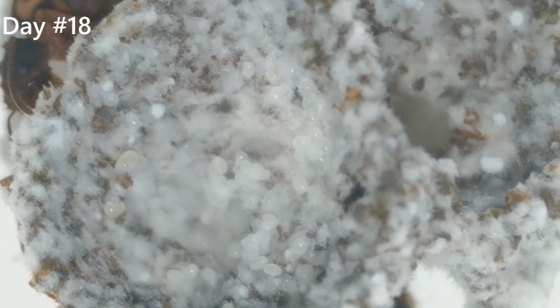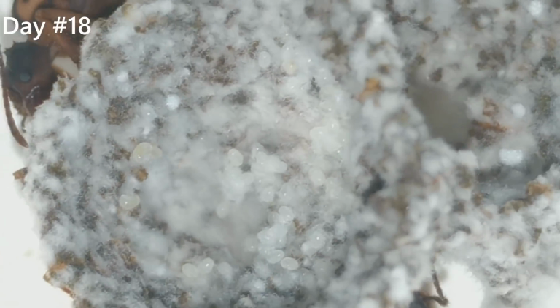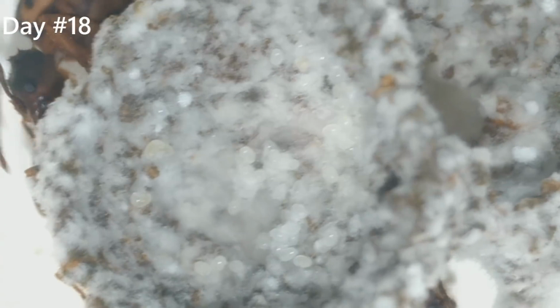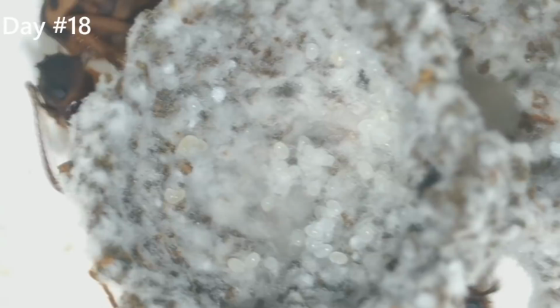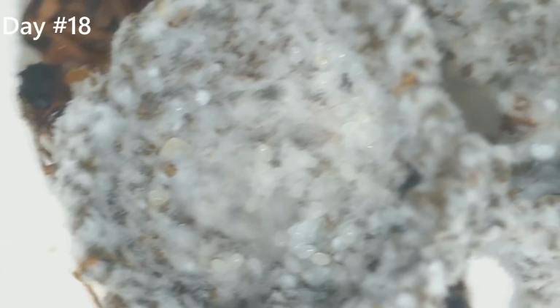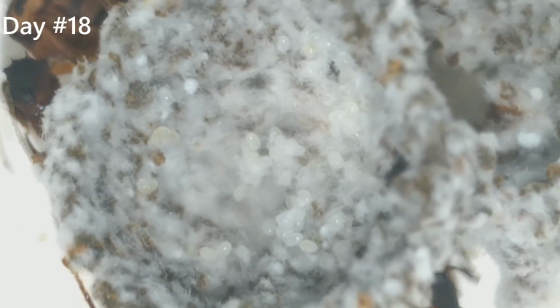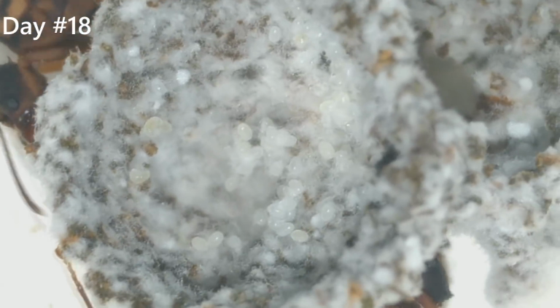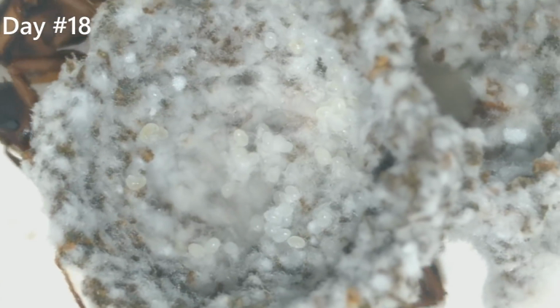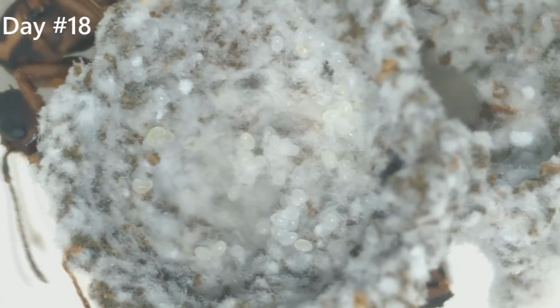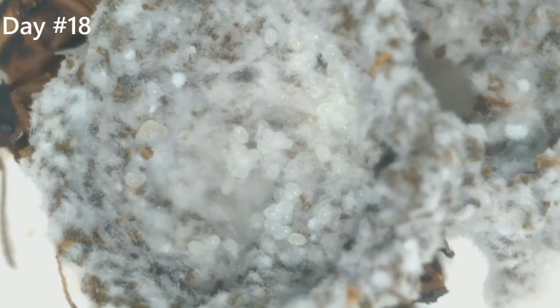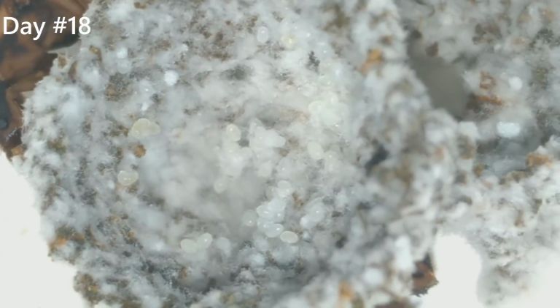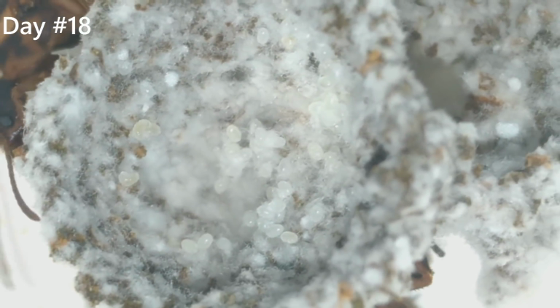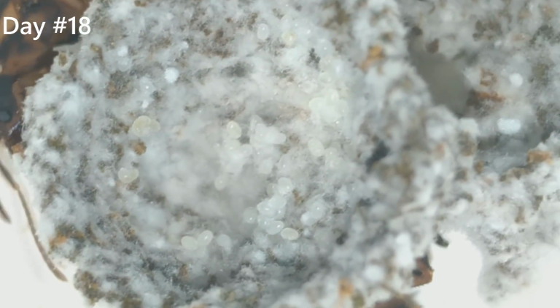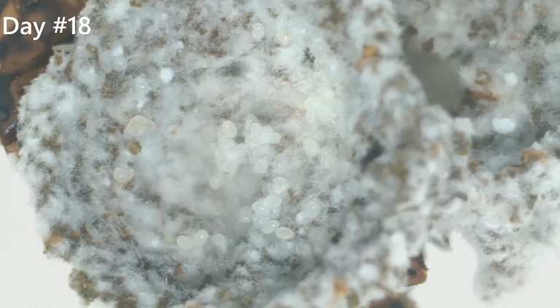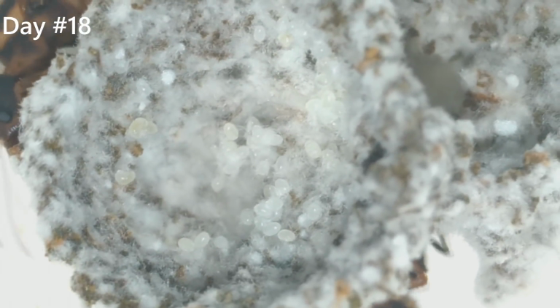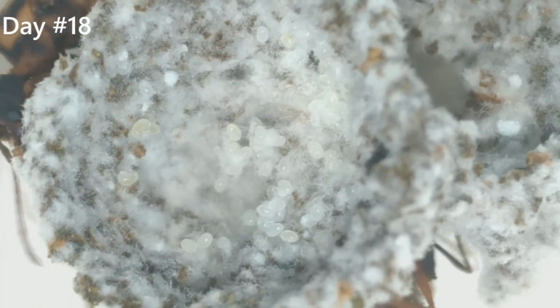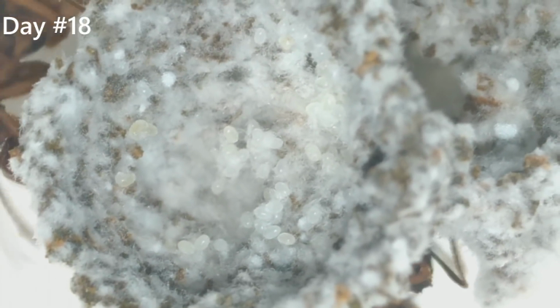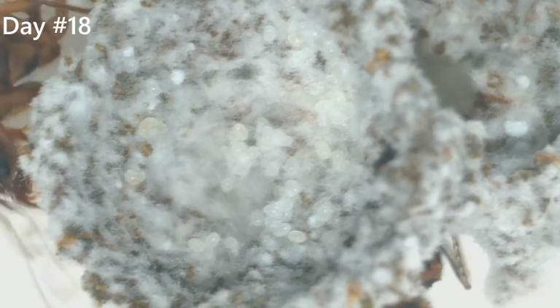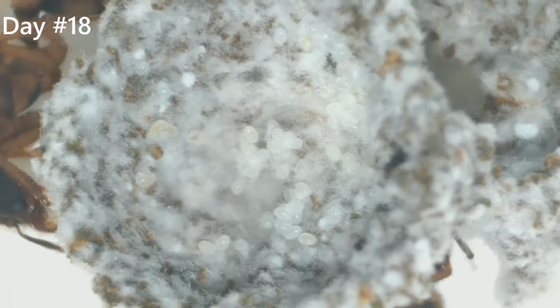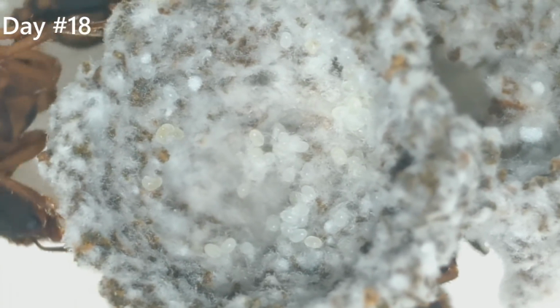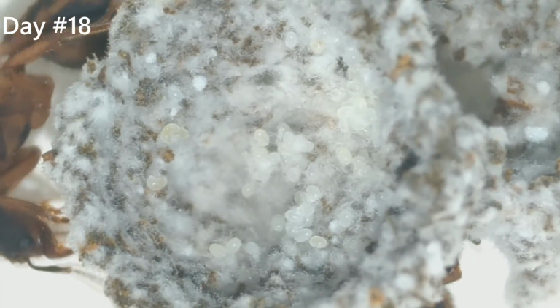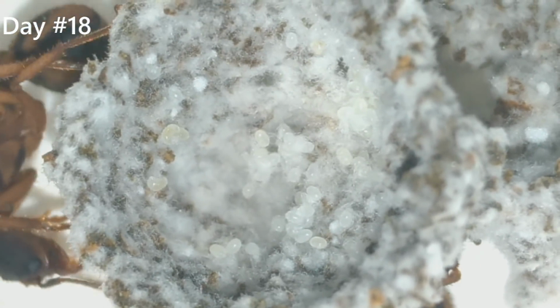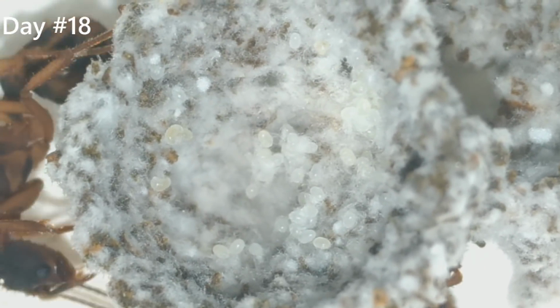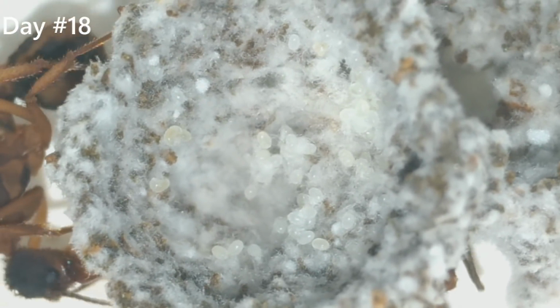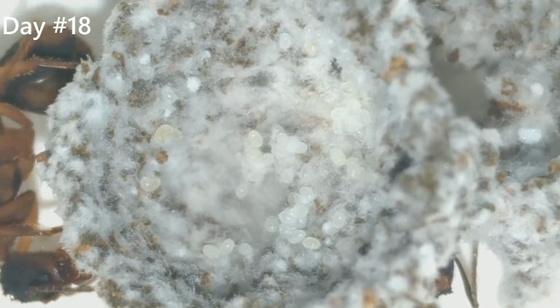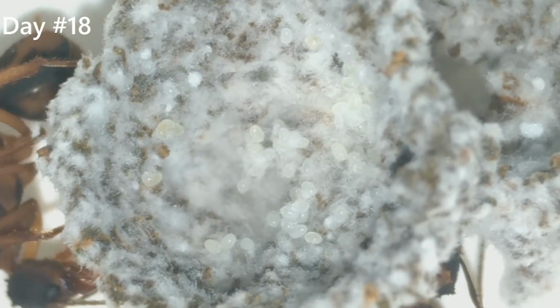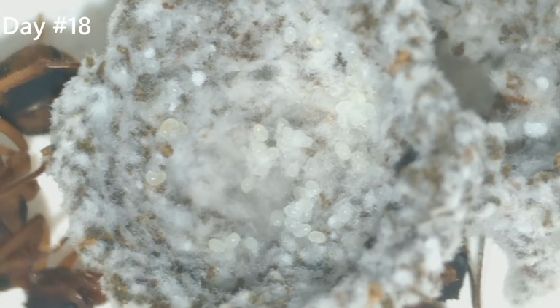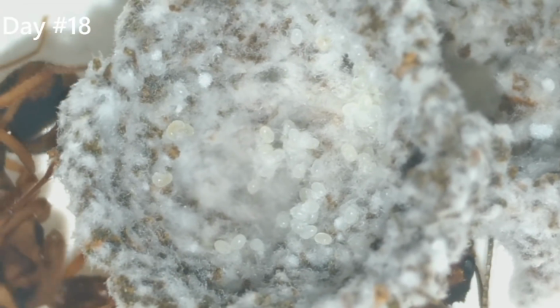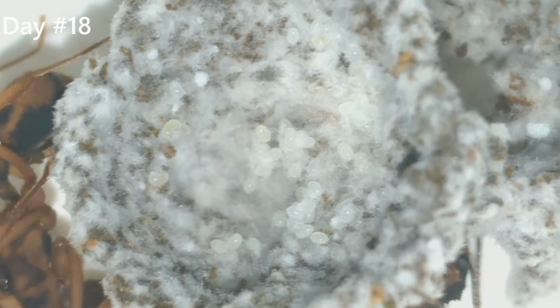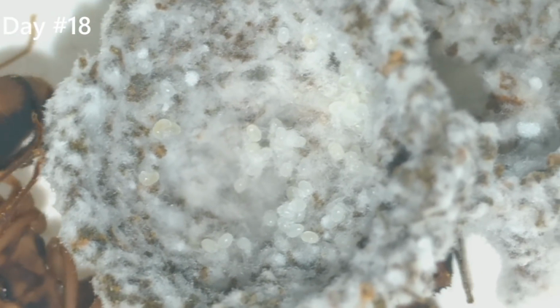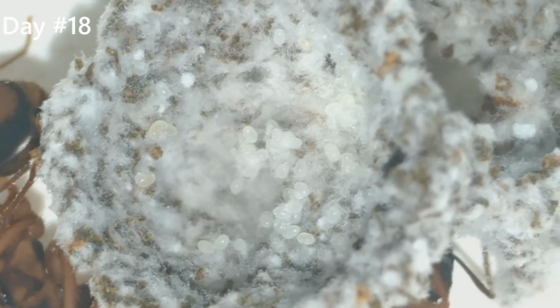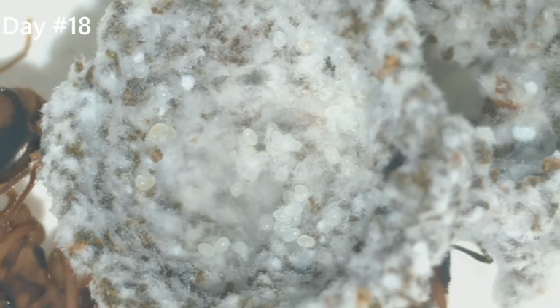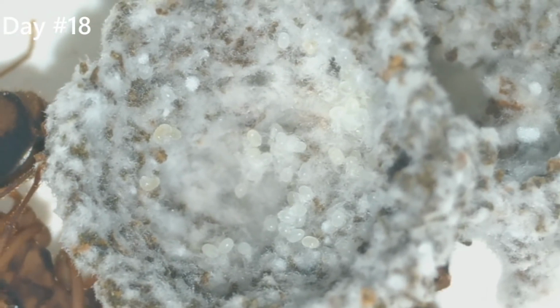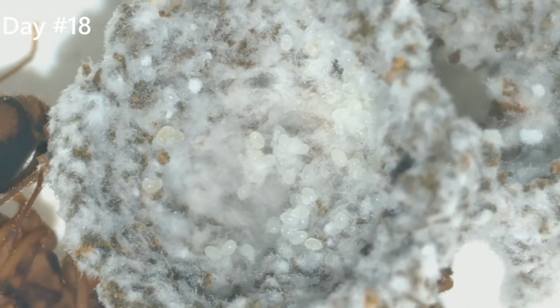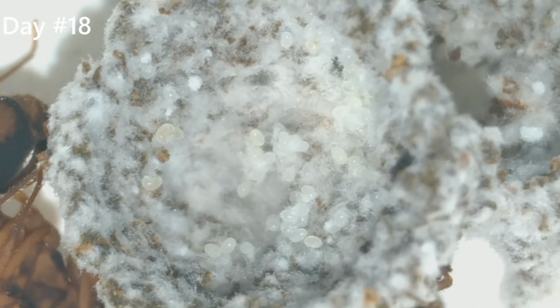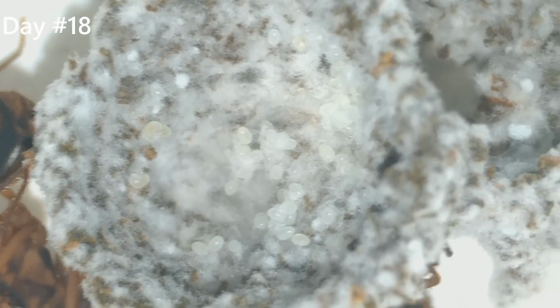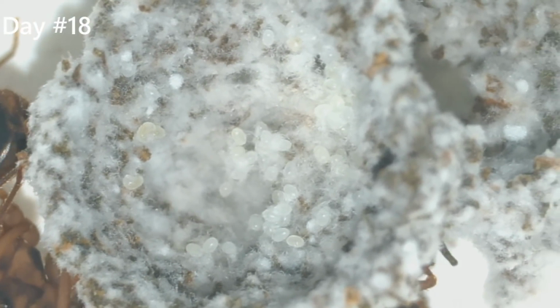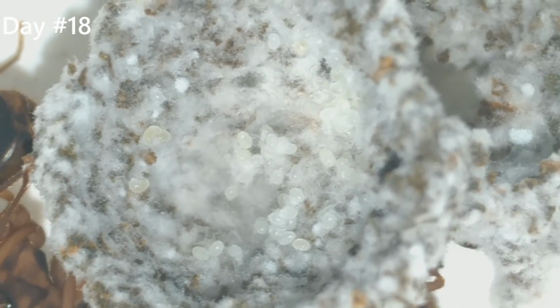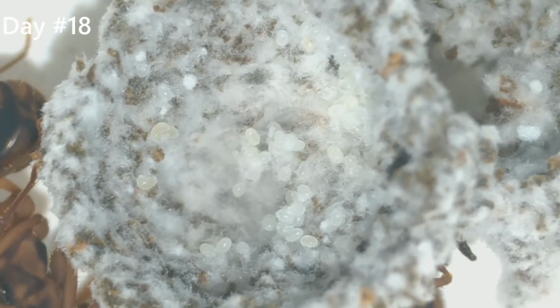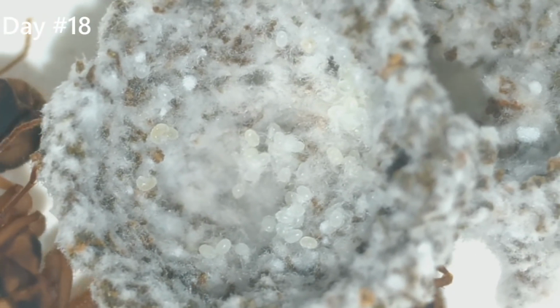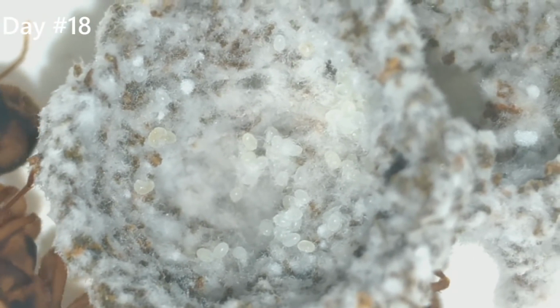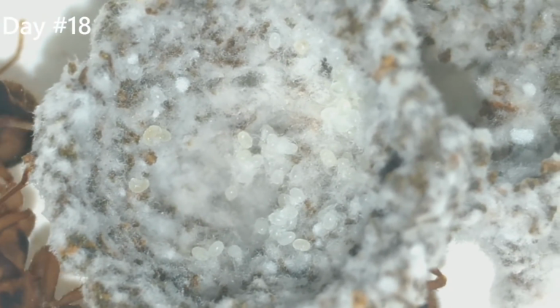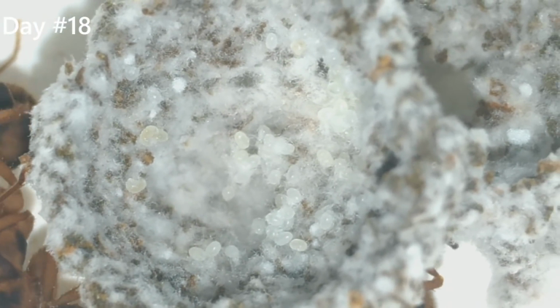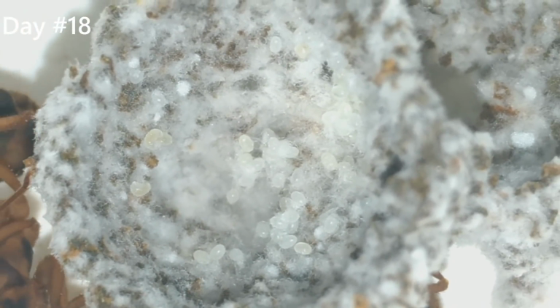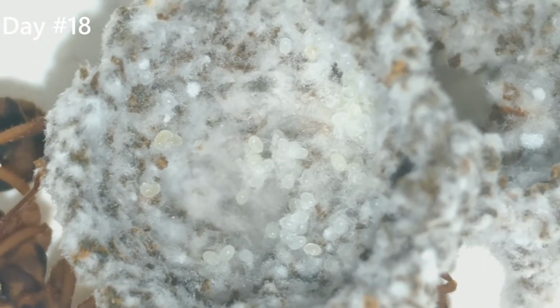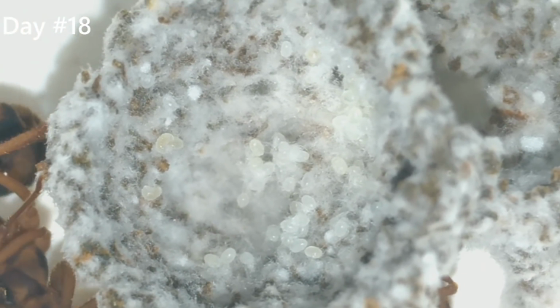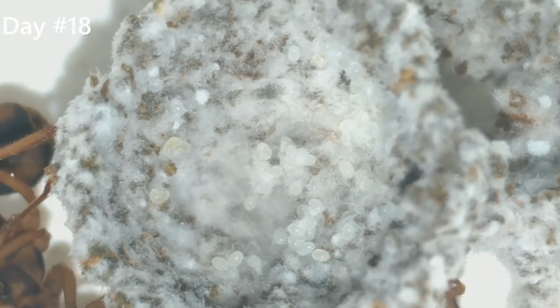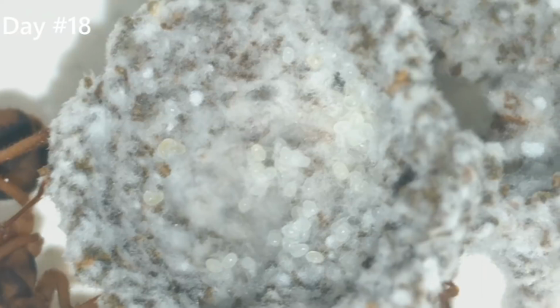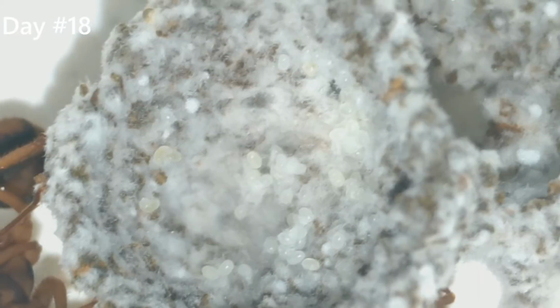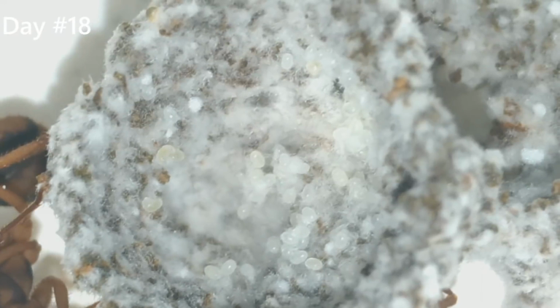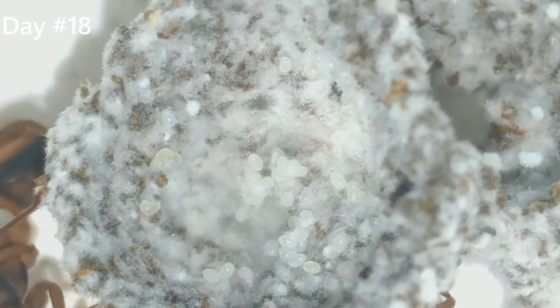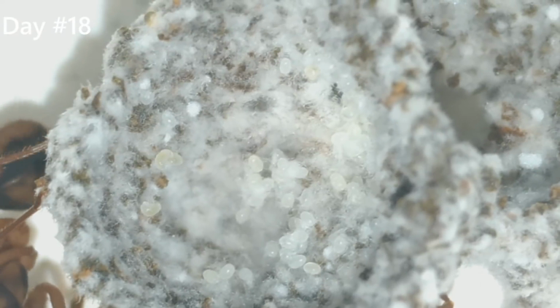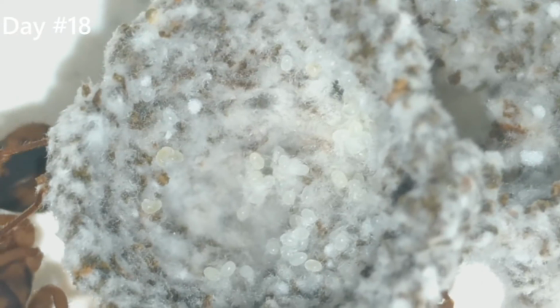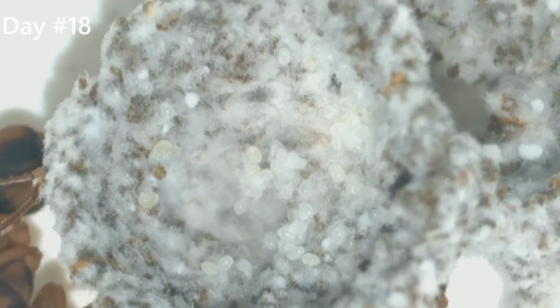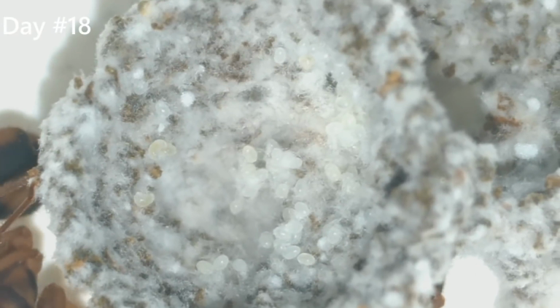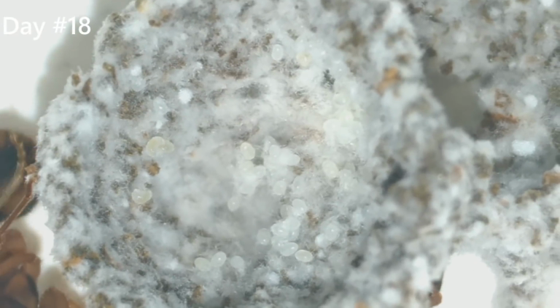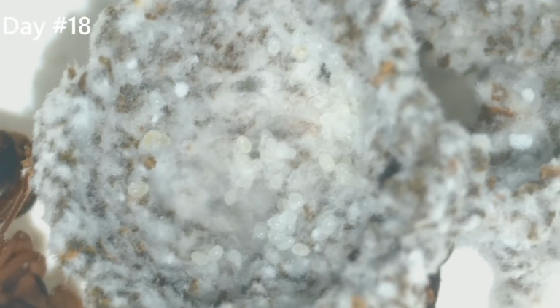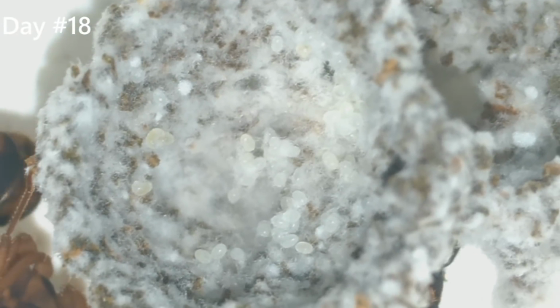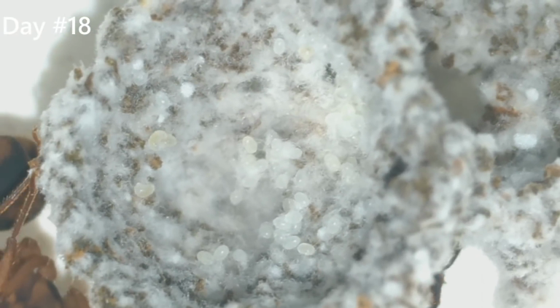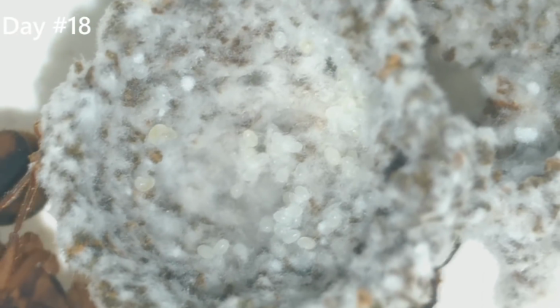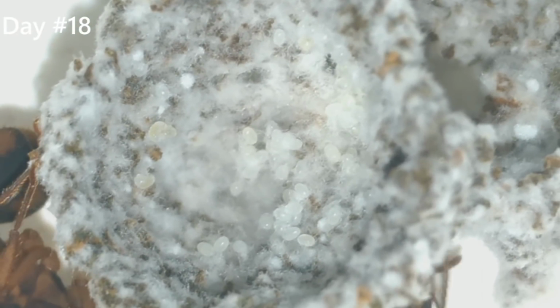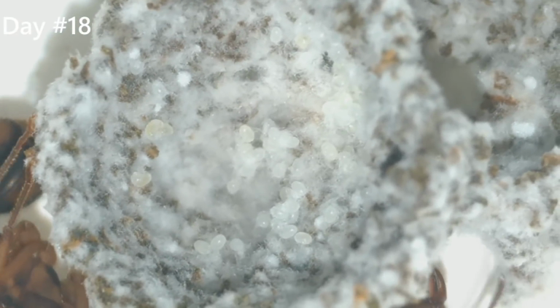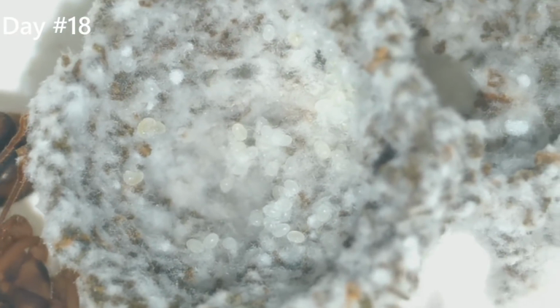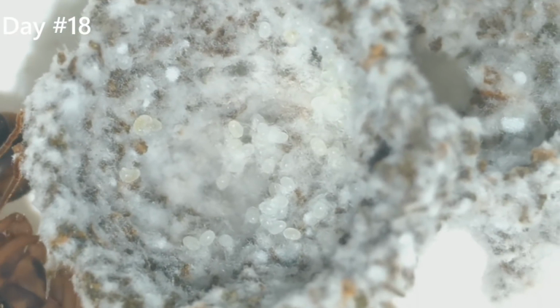Taking a closer look, we can see some eggs that have just turned into larvae. They are tiny and very hard to see.